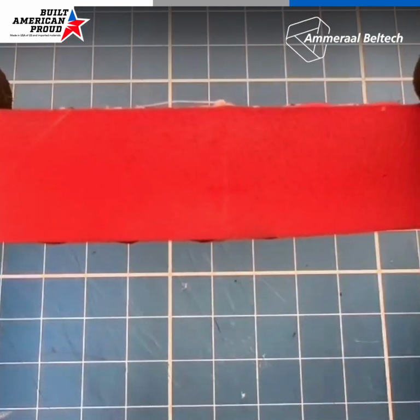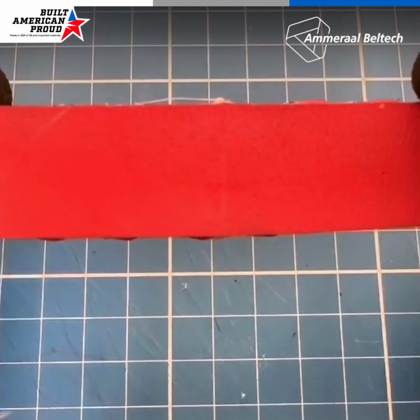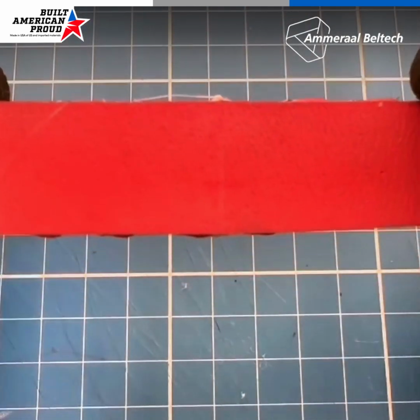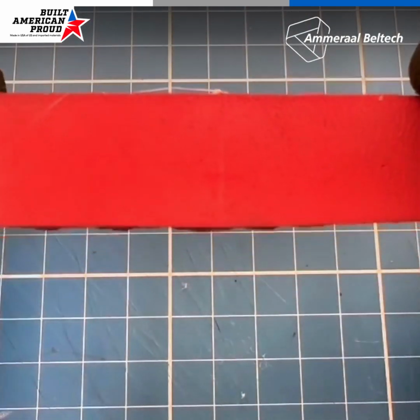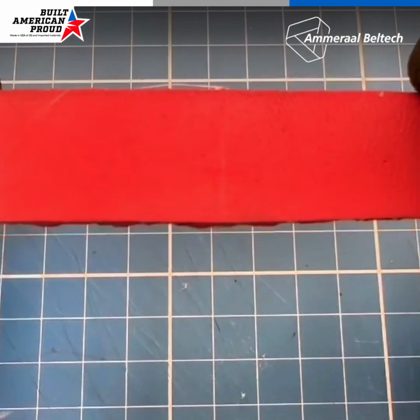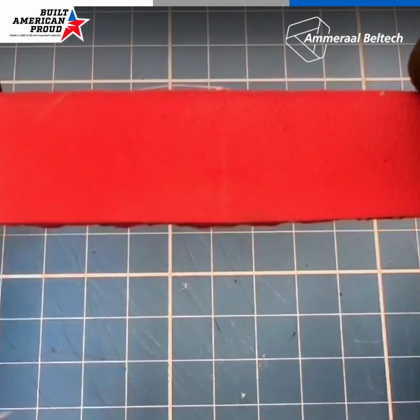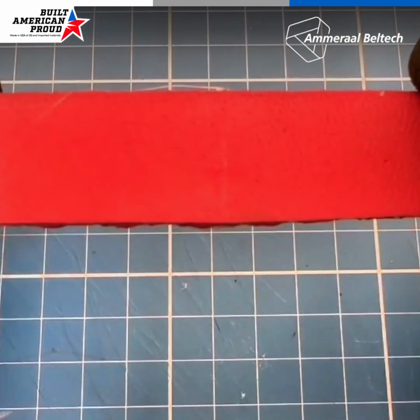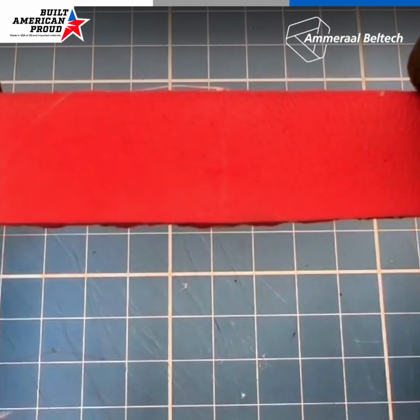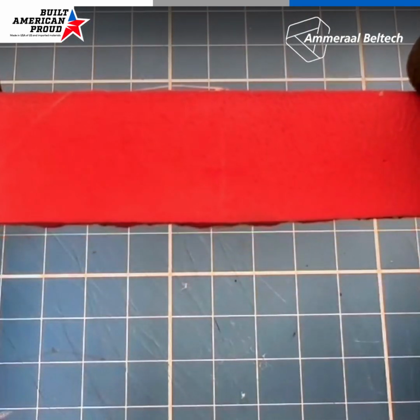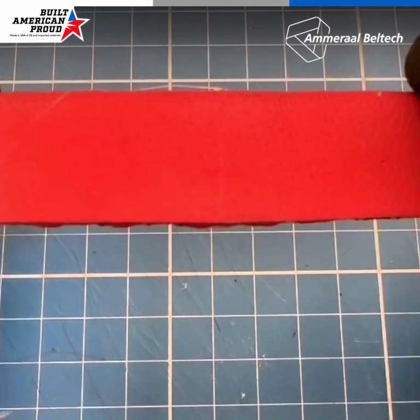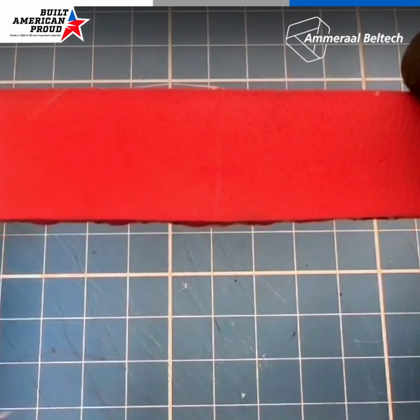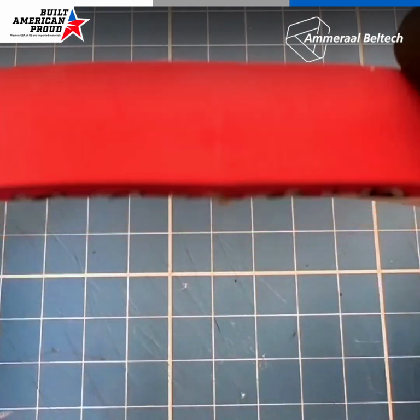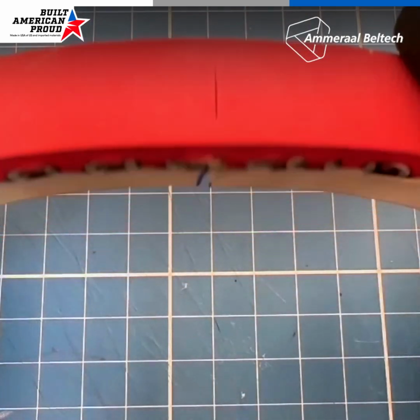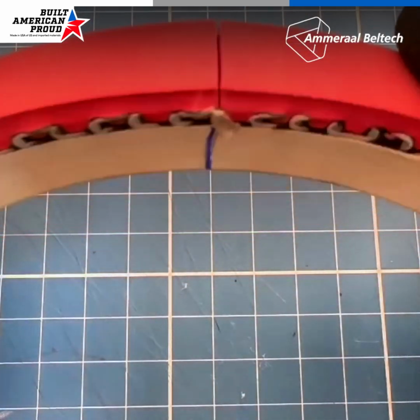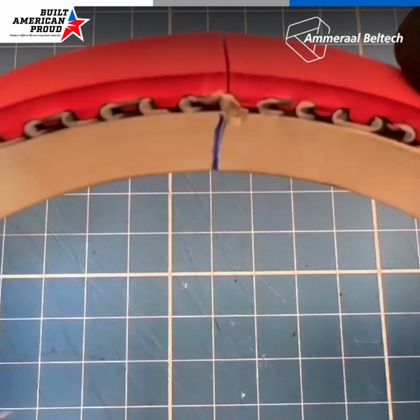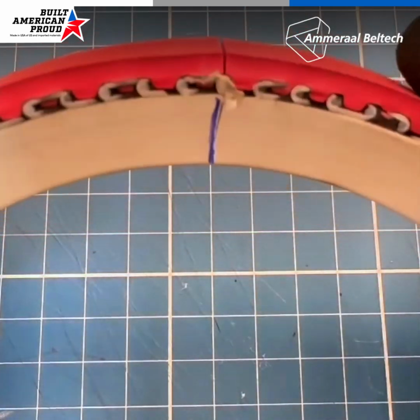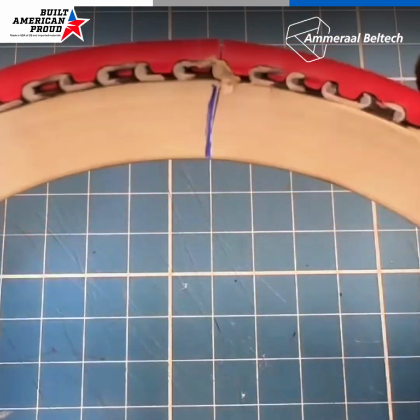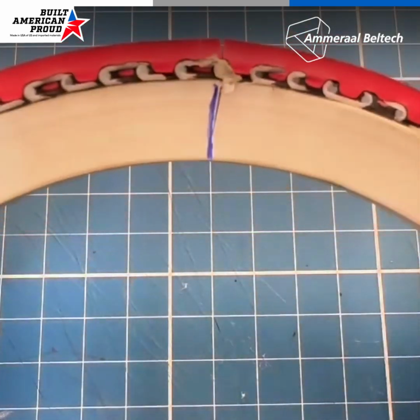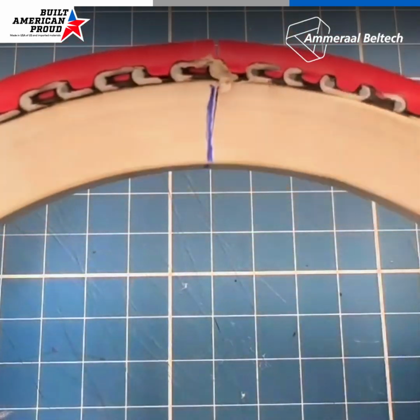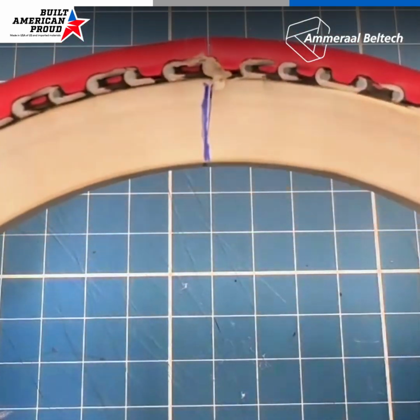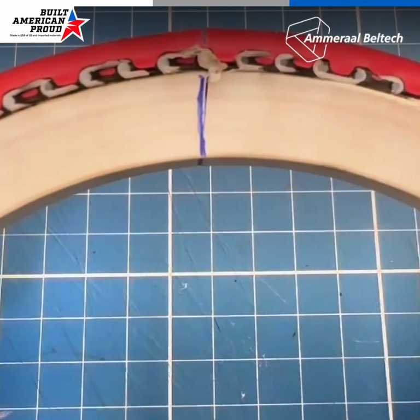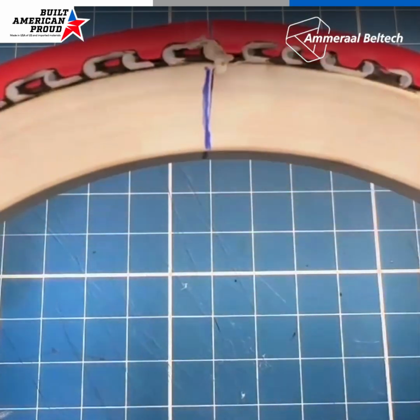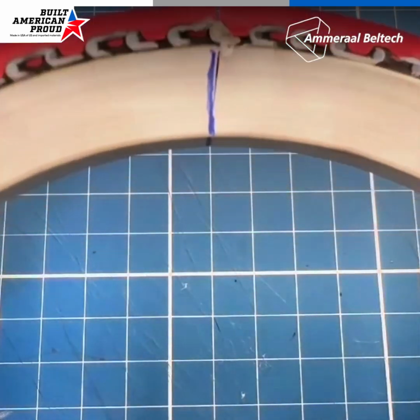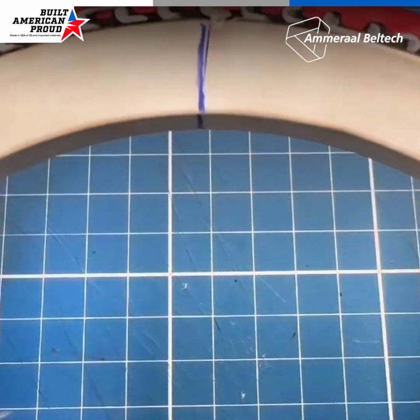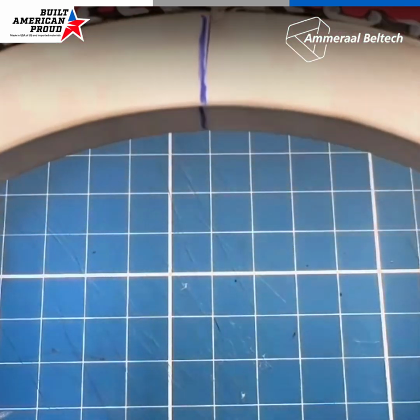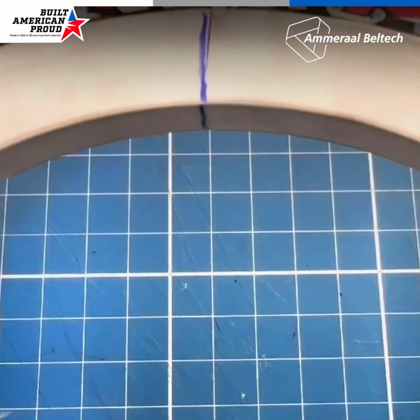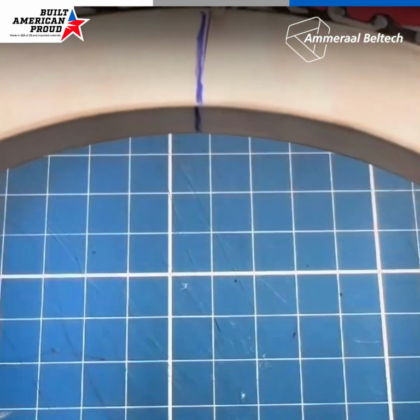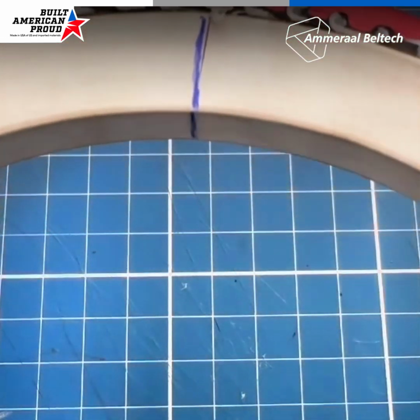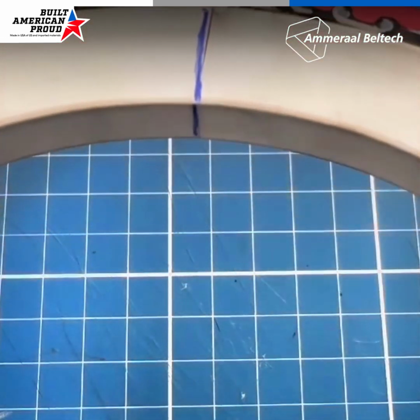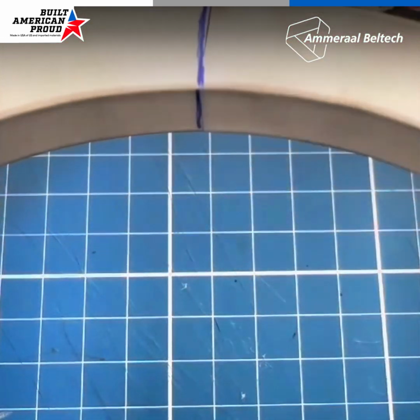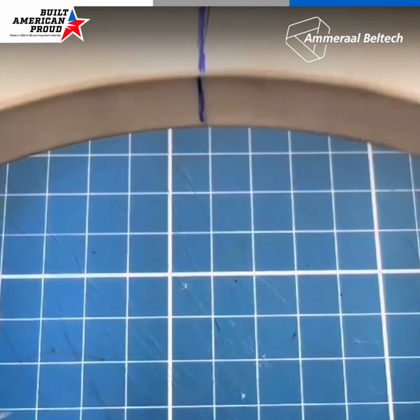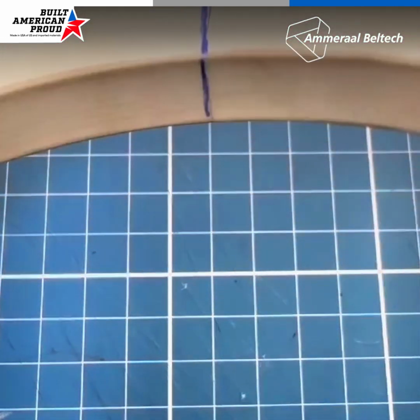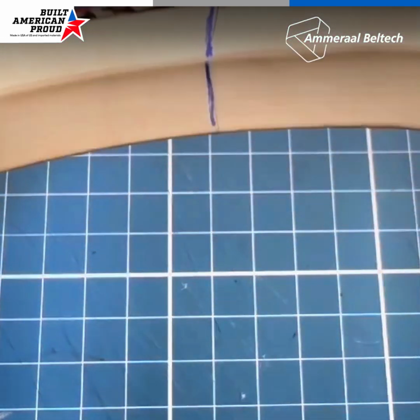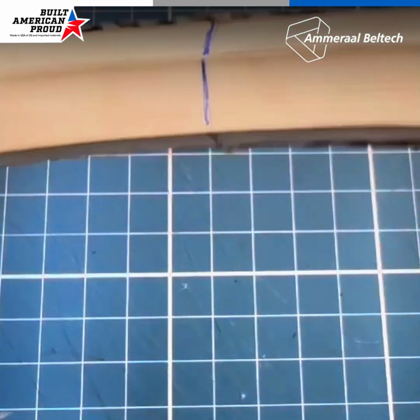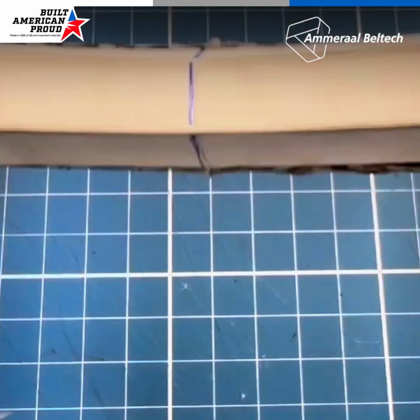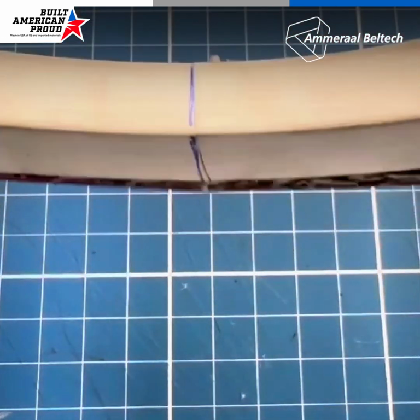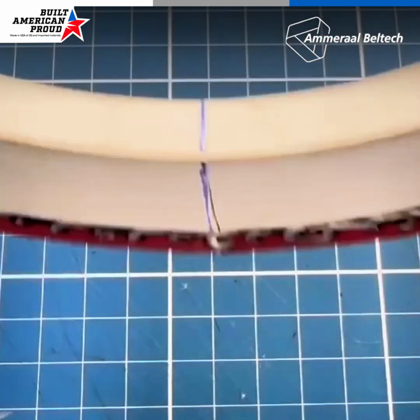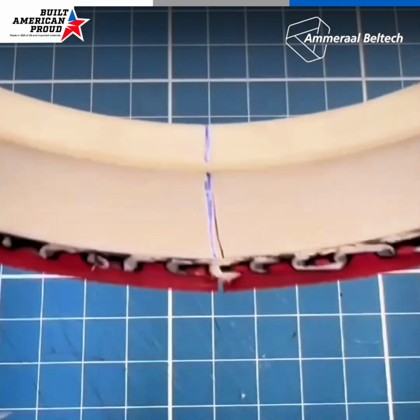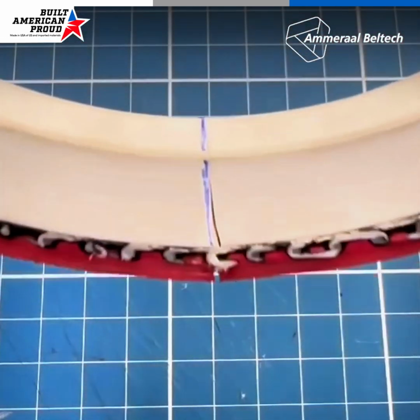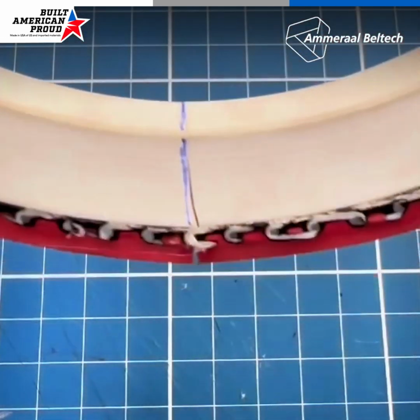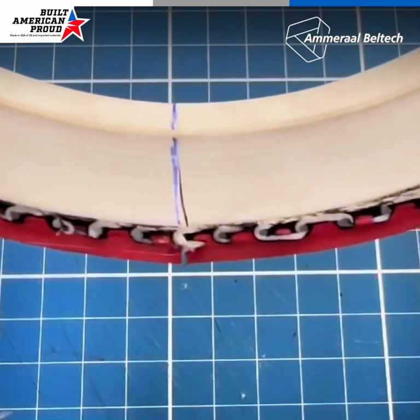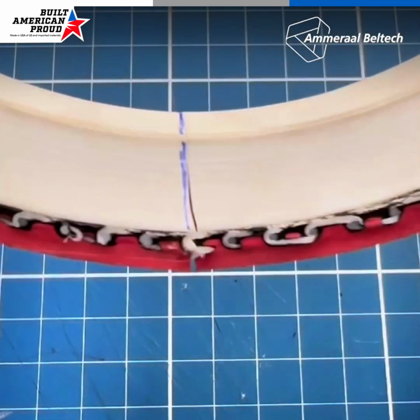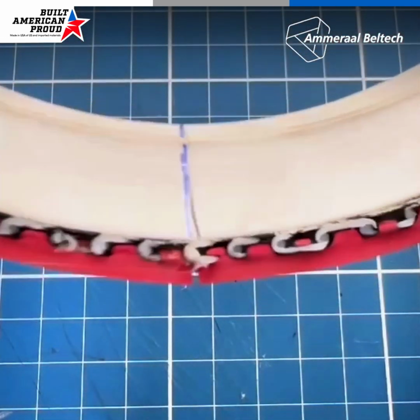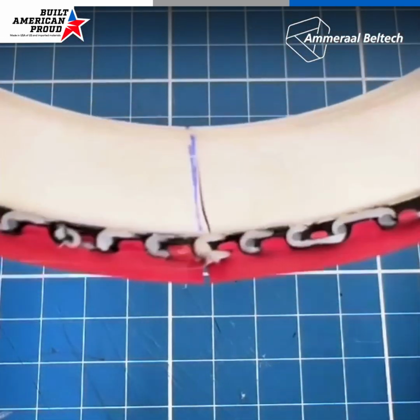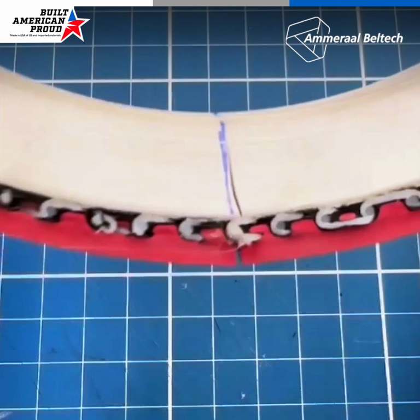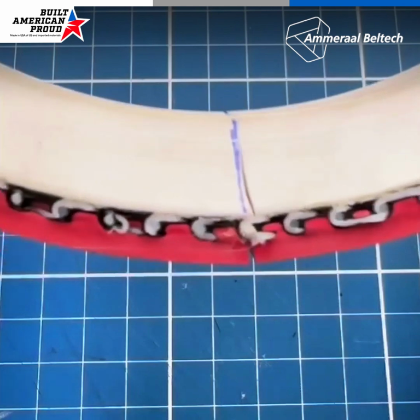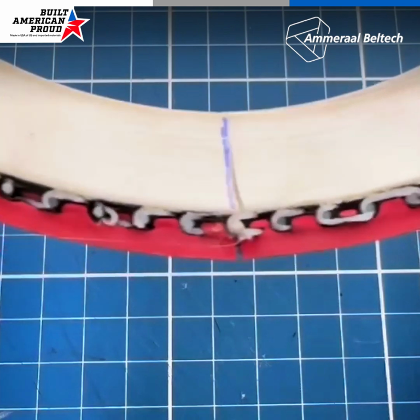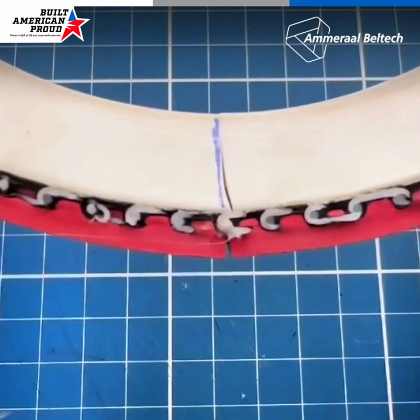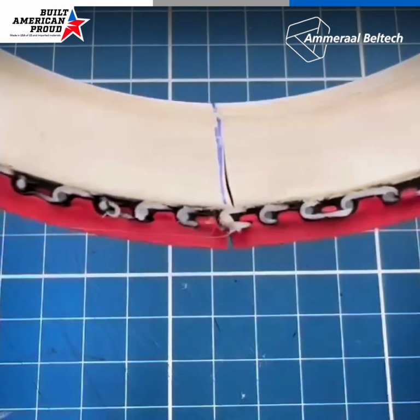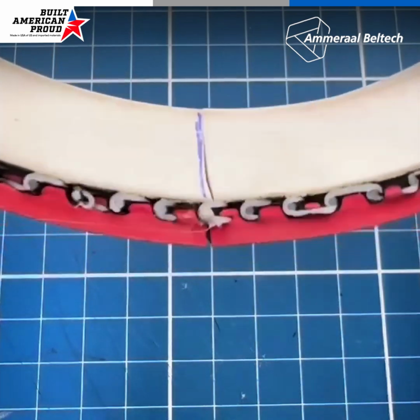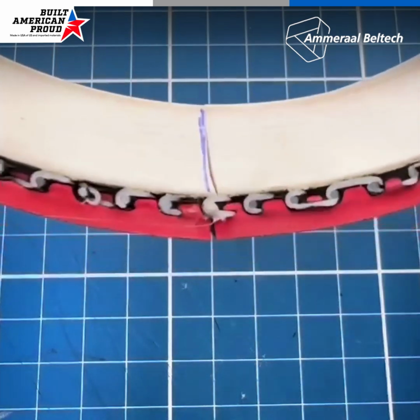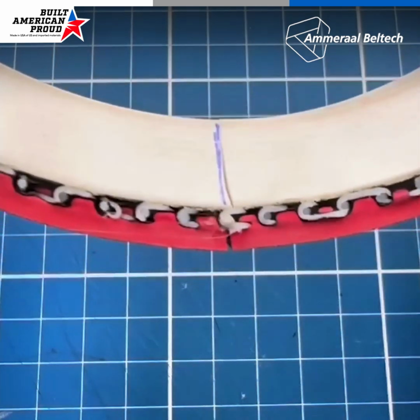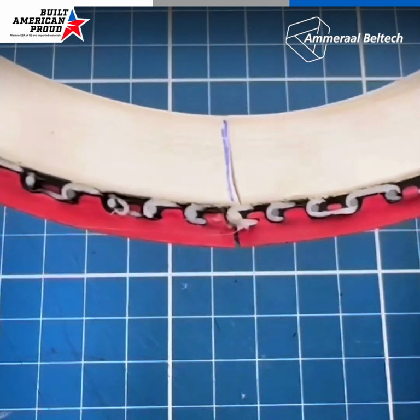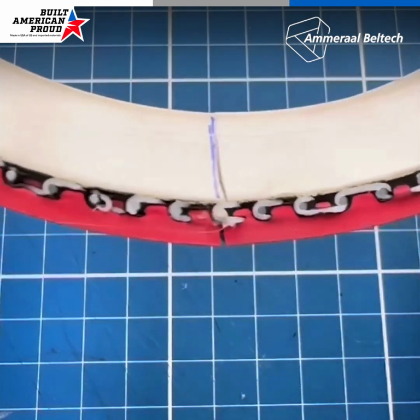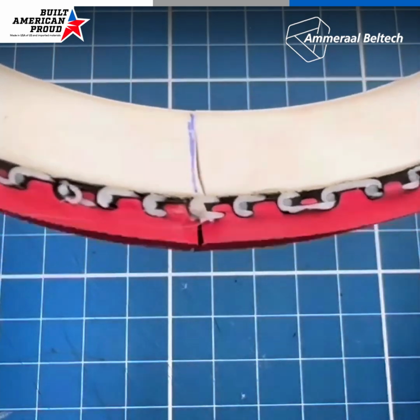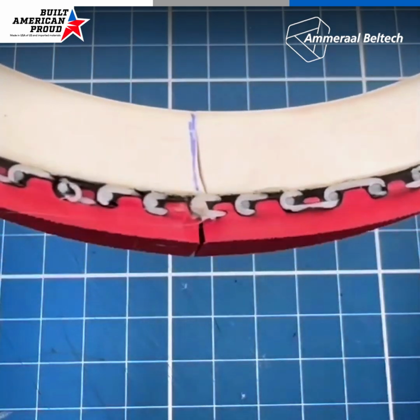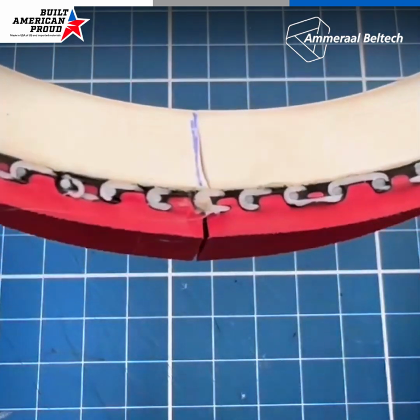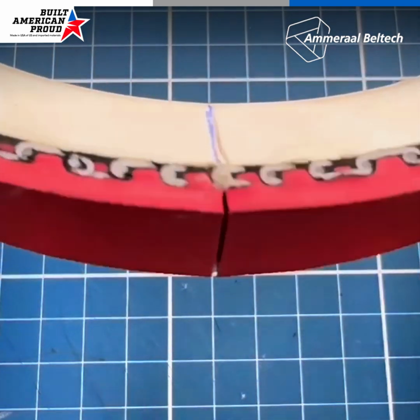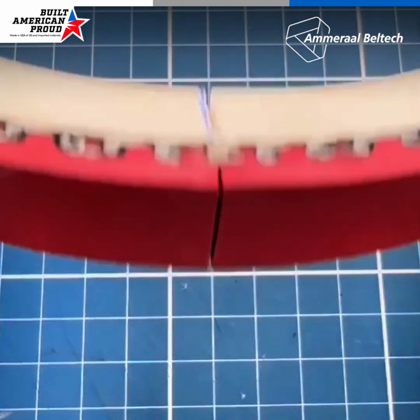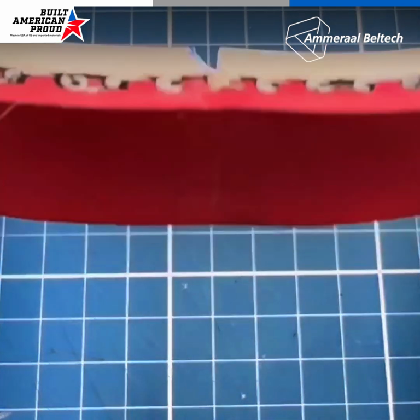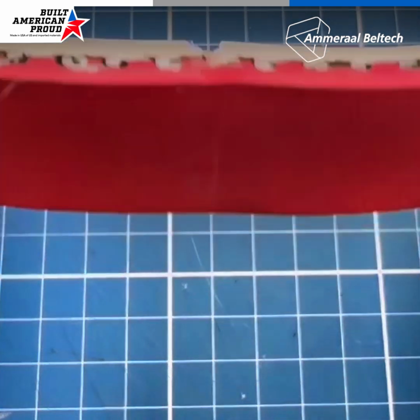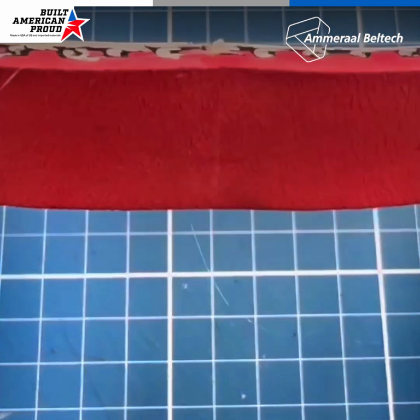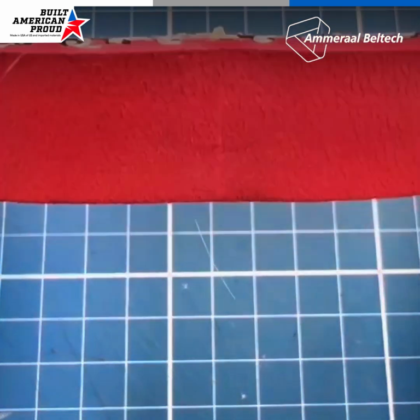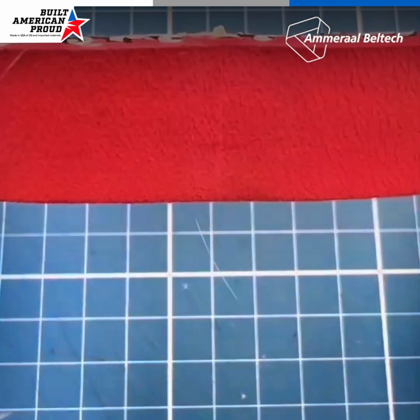With these steps complete, you have successfully replaced the damaged belt and you're ready for seamless operation.